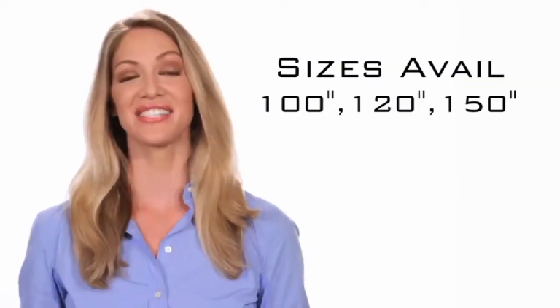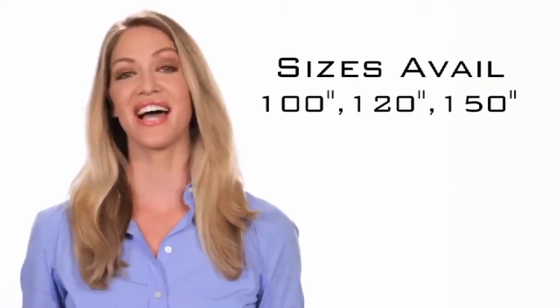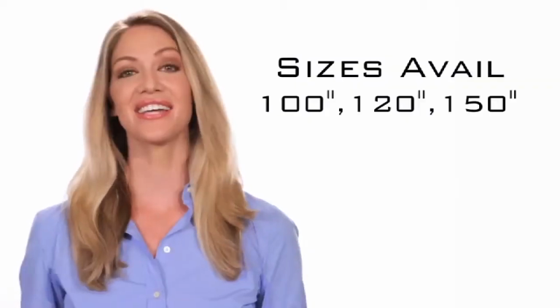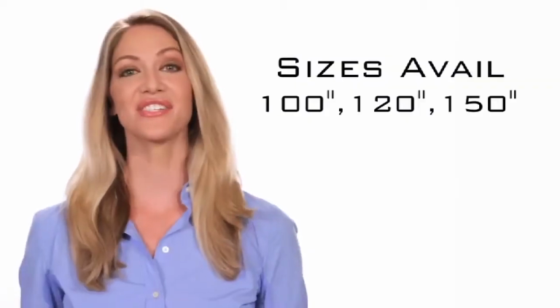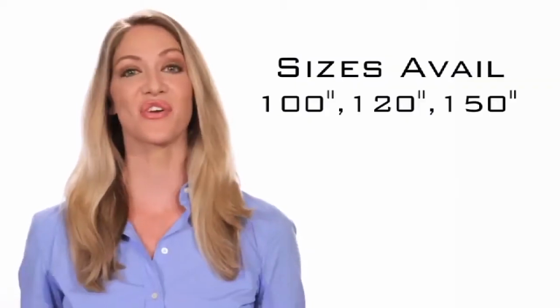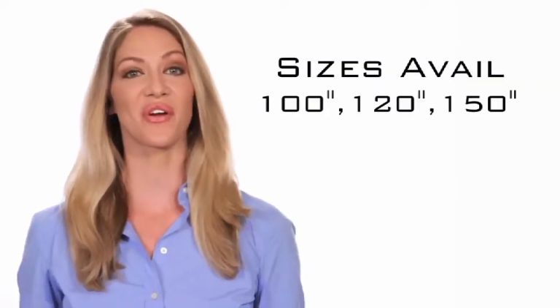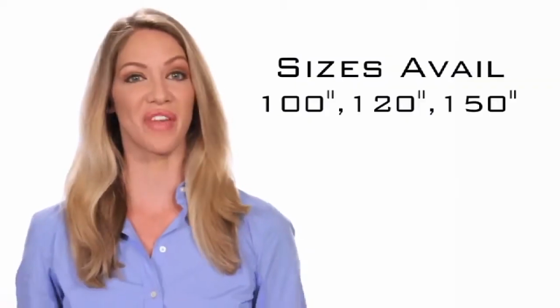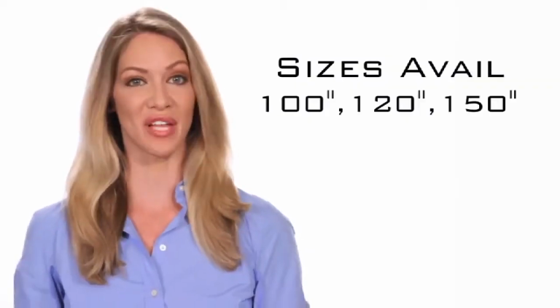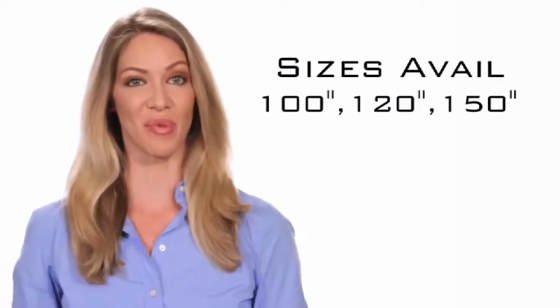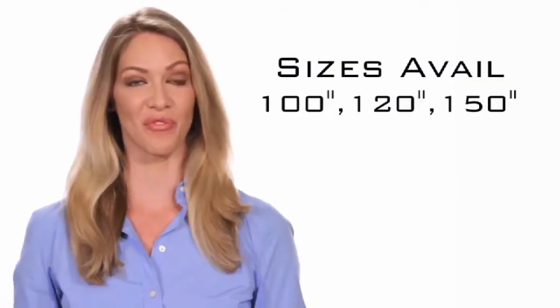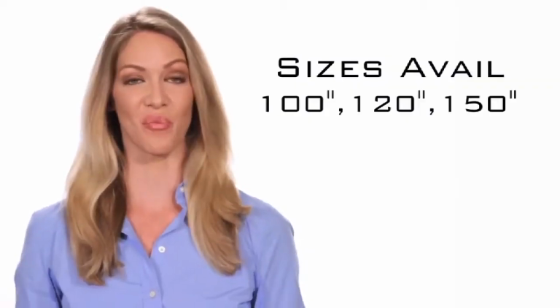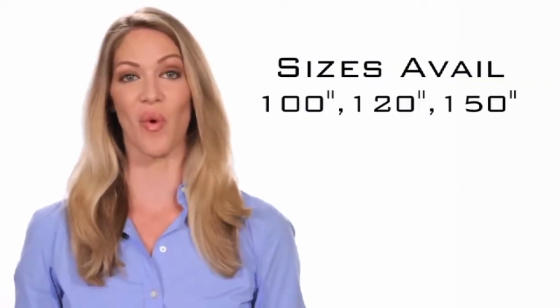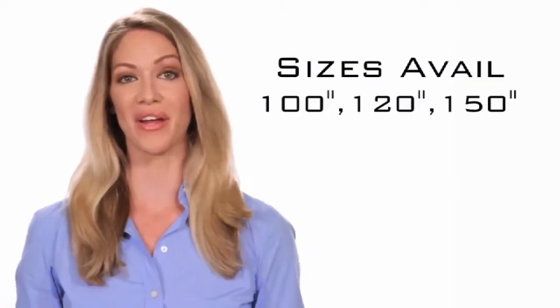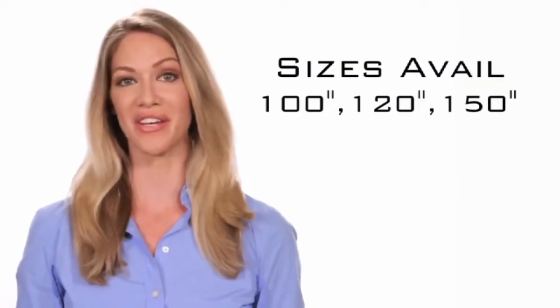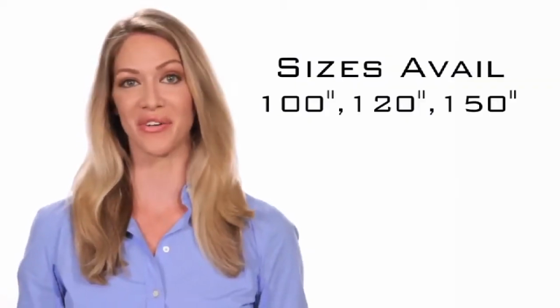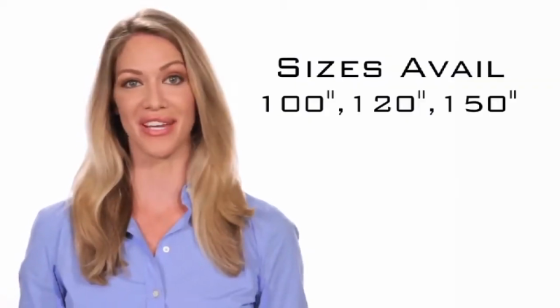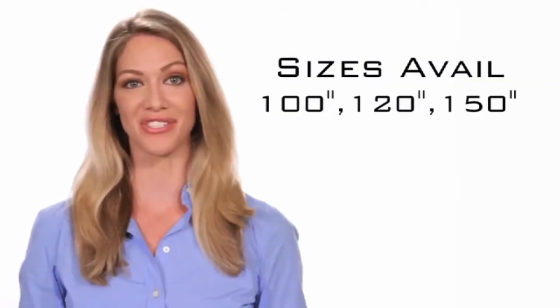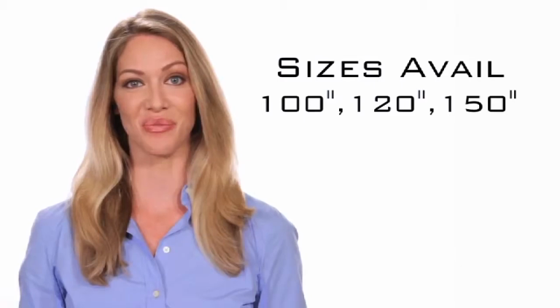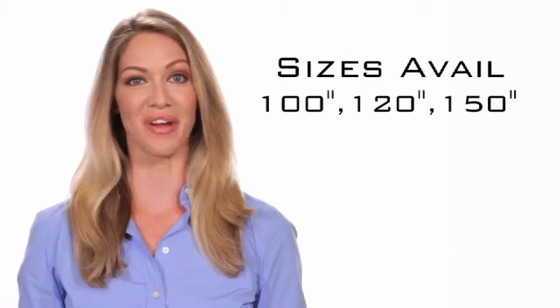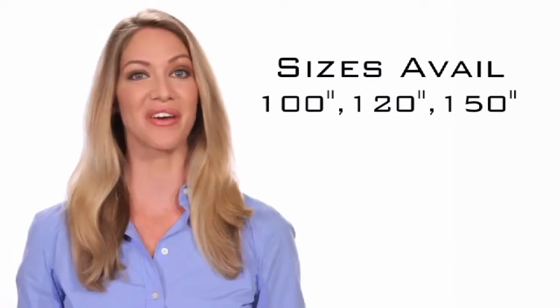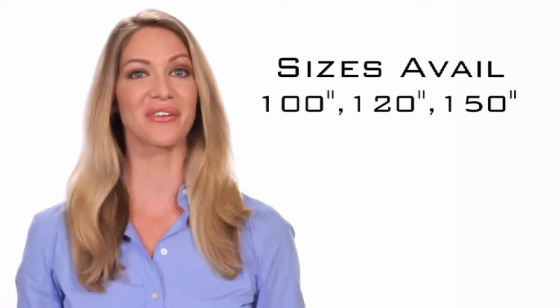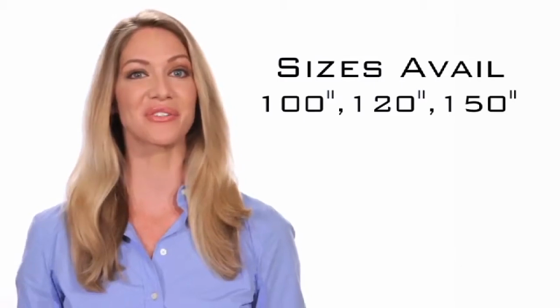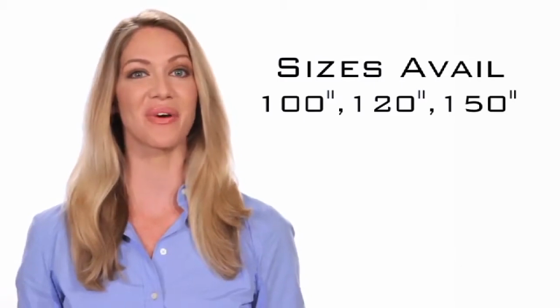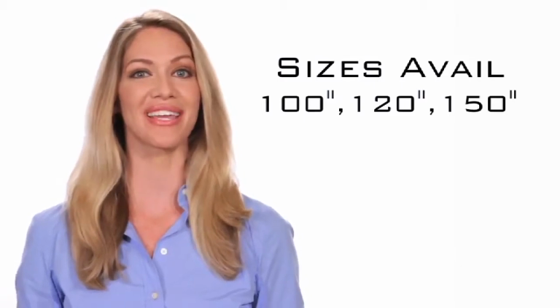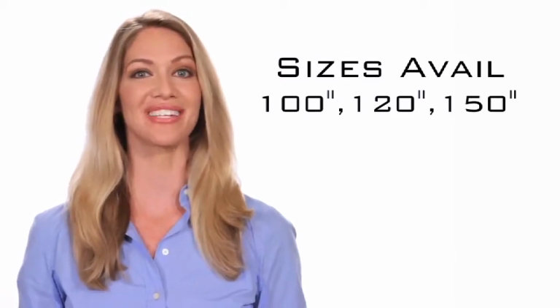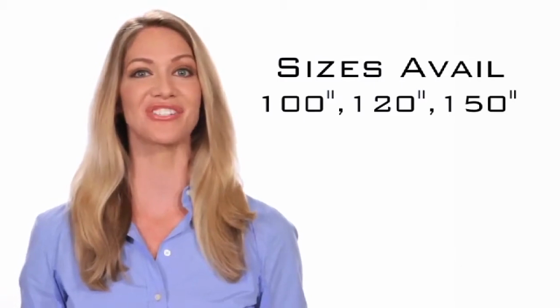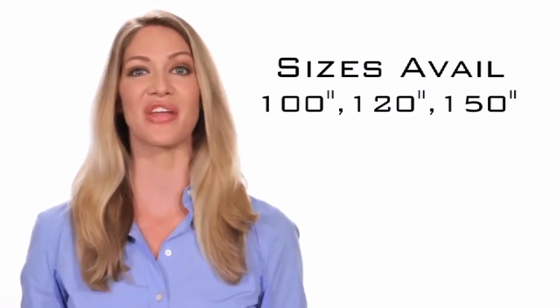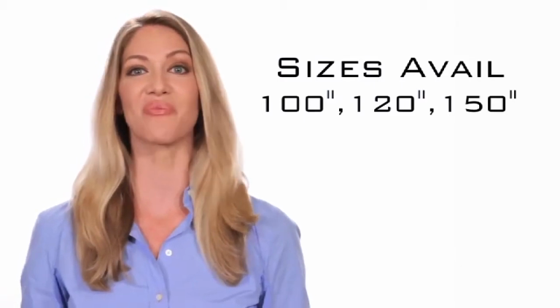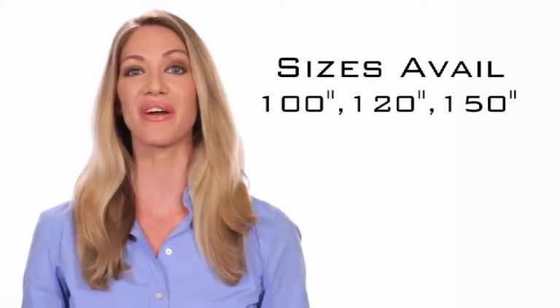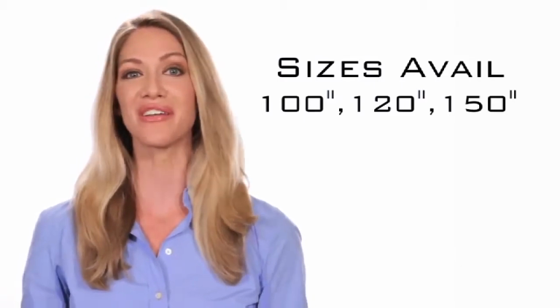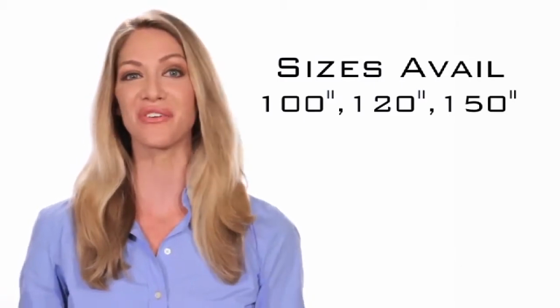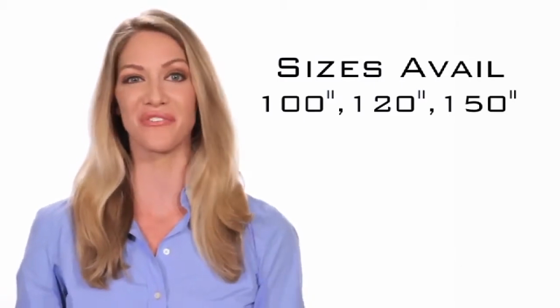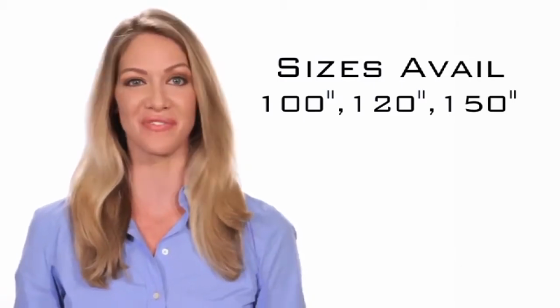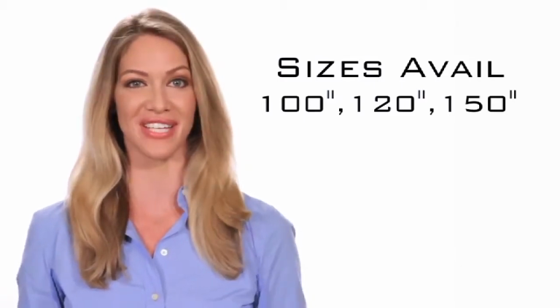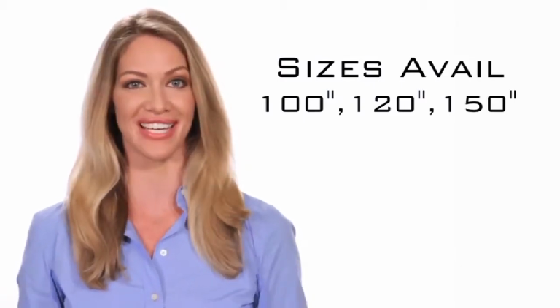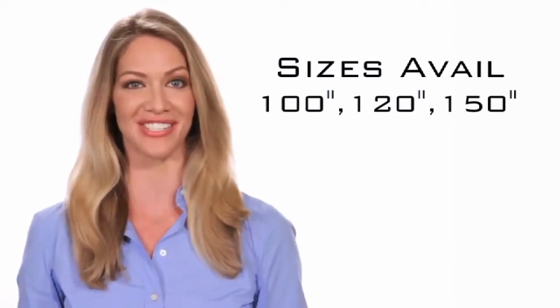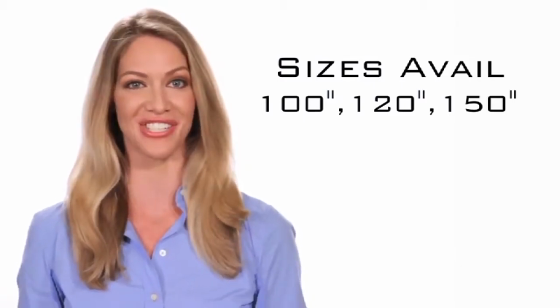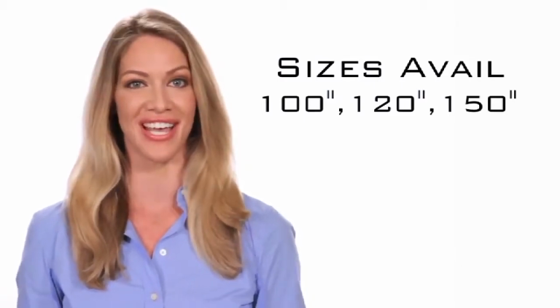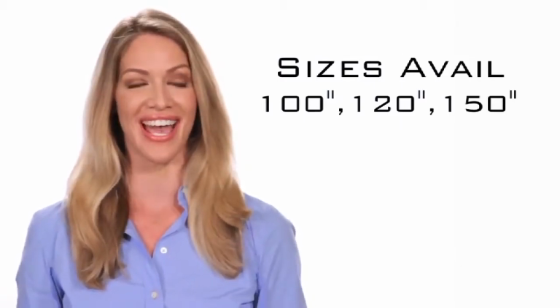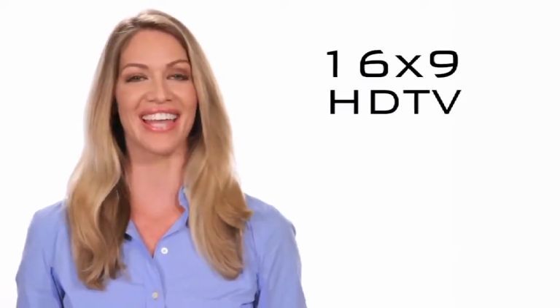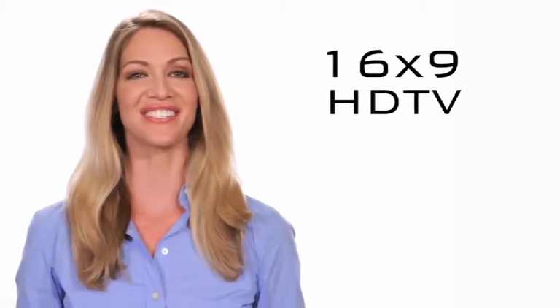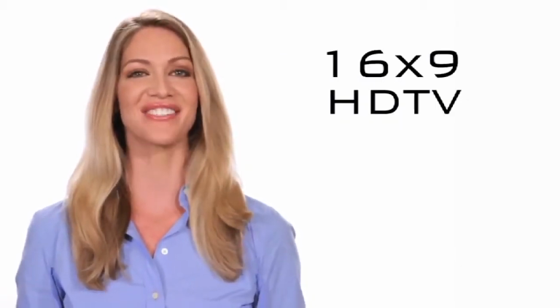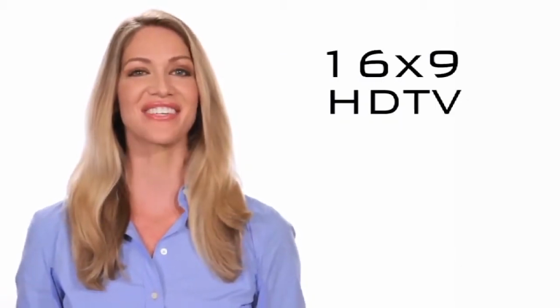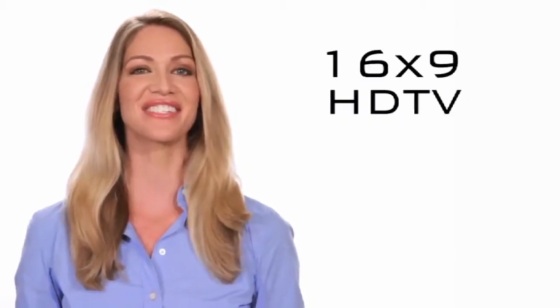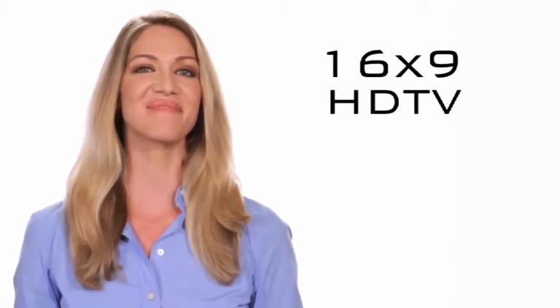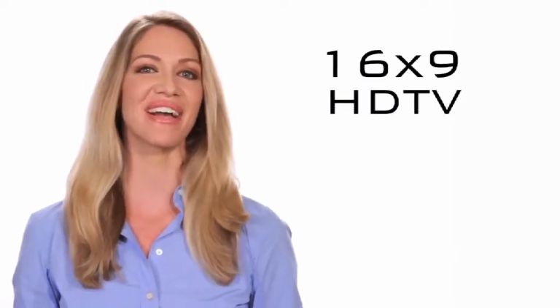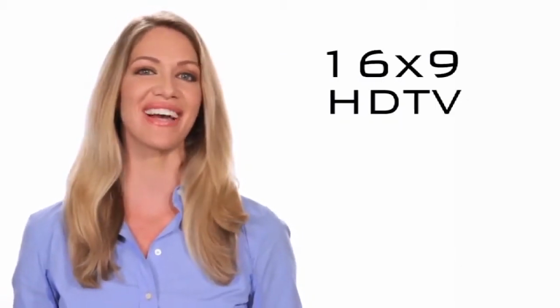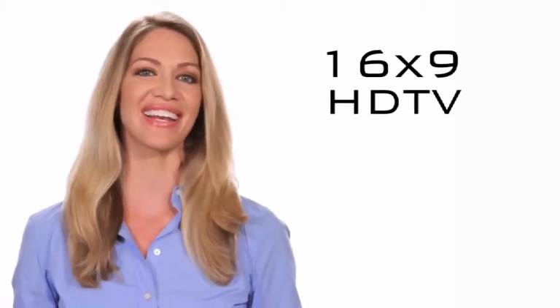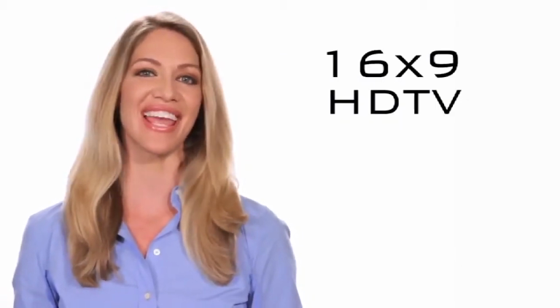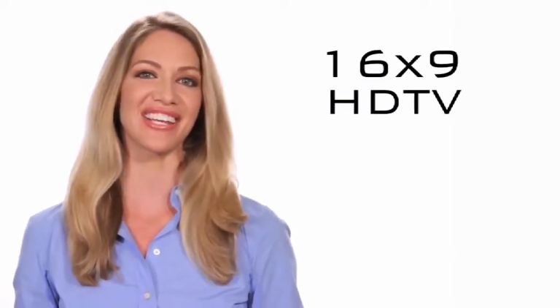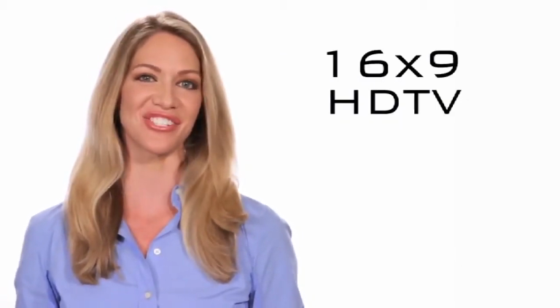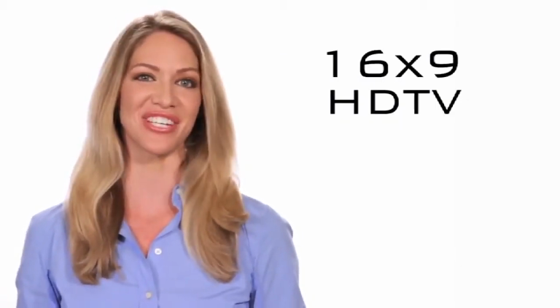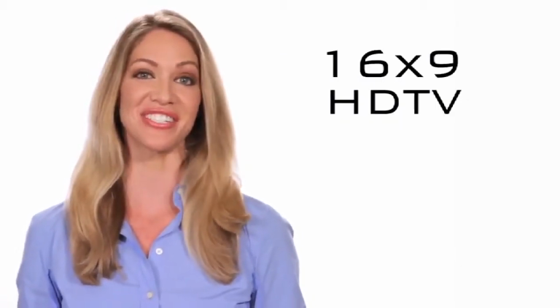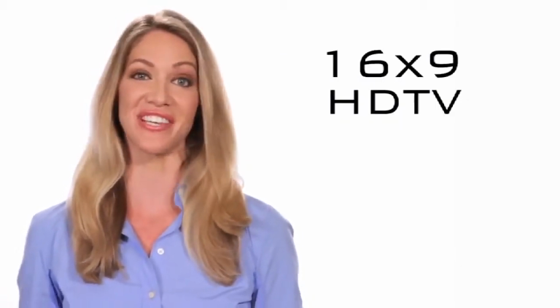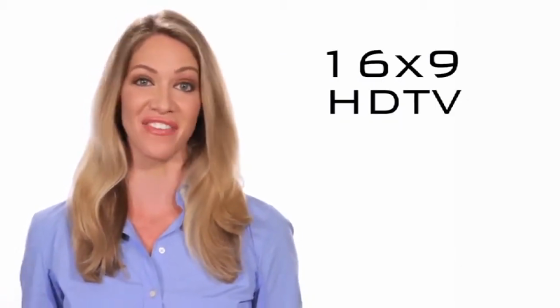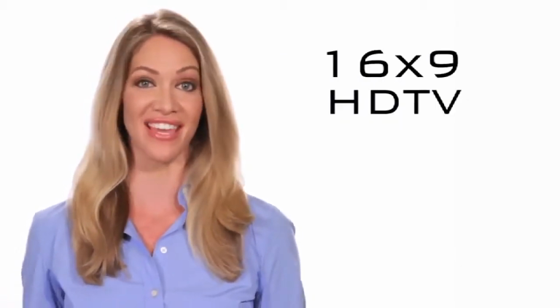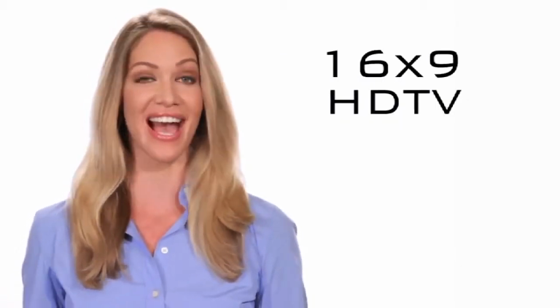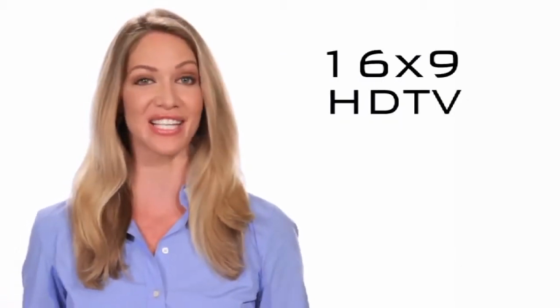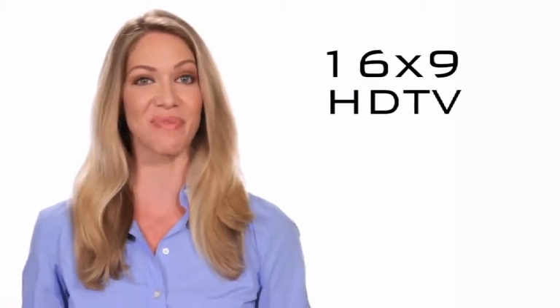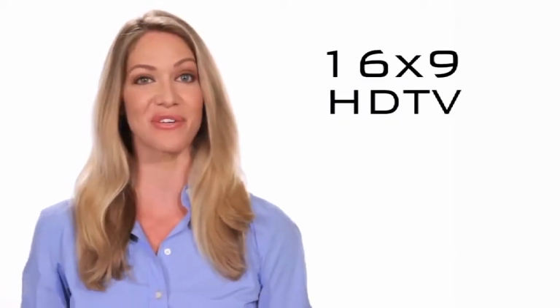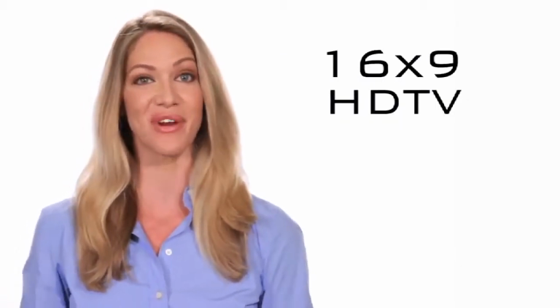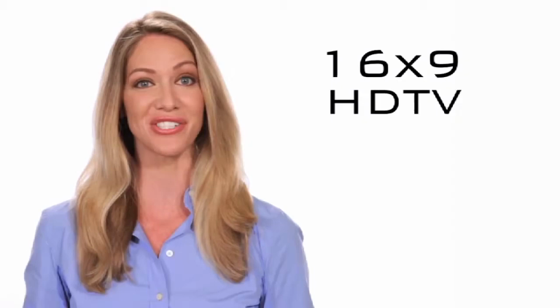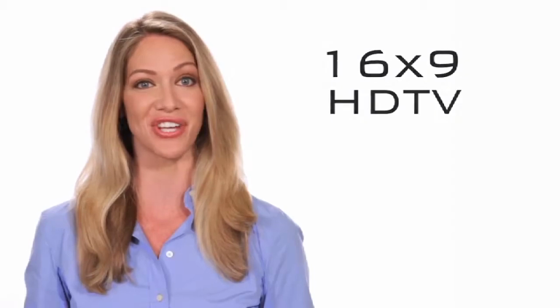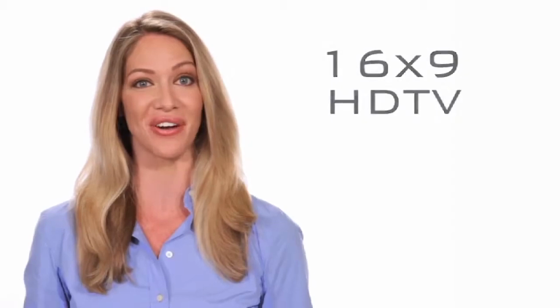Sizes are available from 100 inch, 120 inch, and 150 inch in a 16 by 9 HDTV aspect ratio.